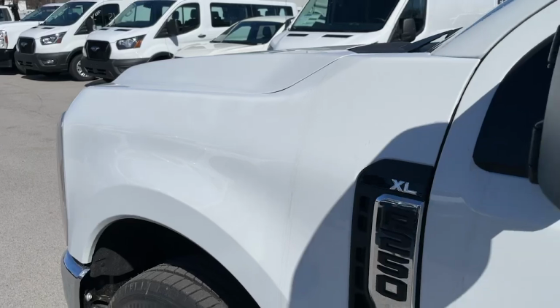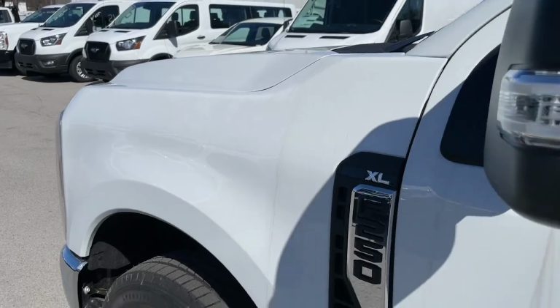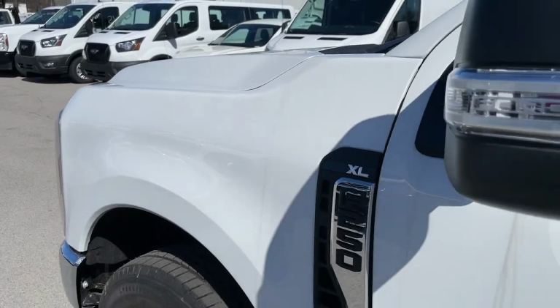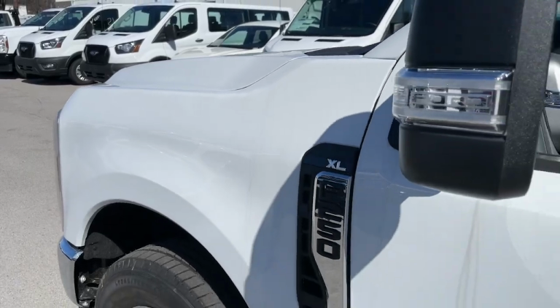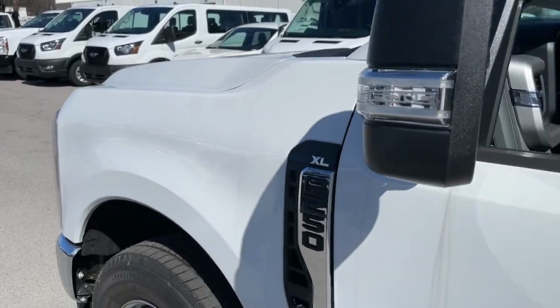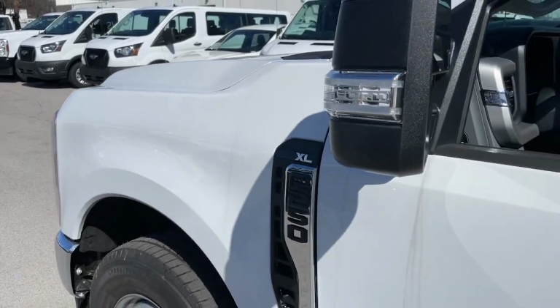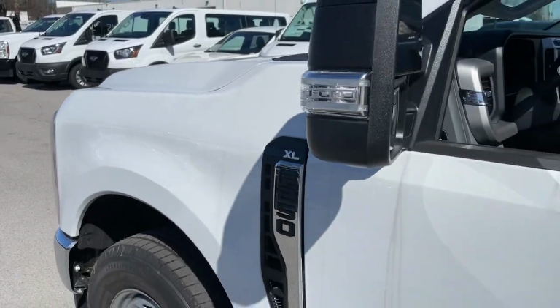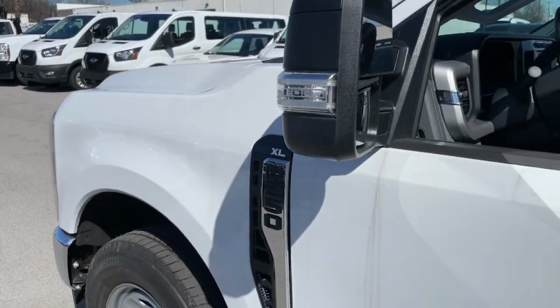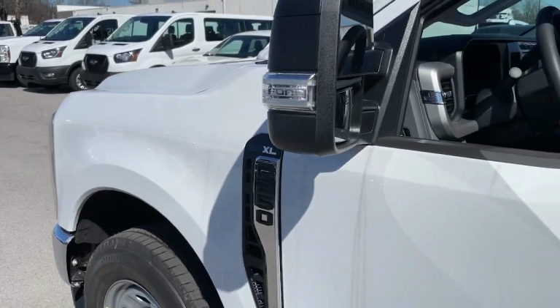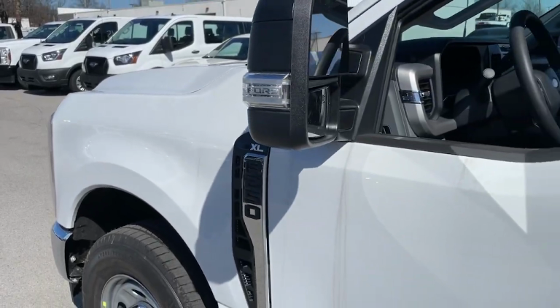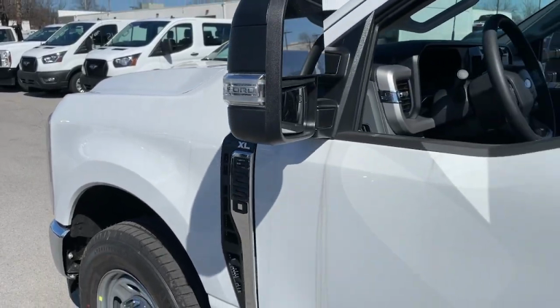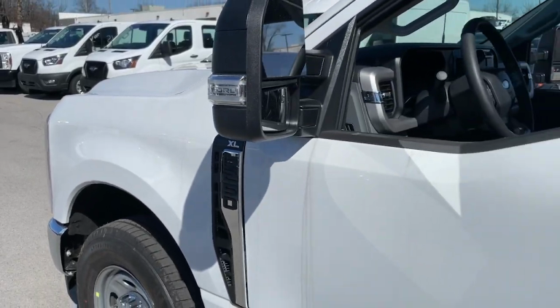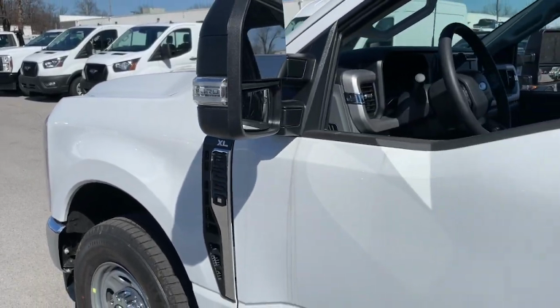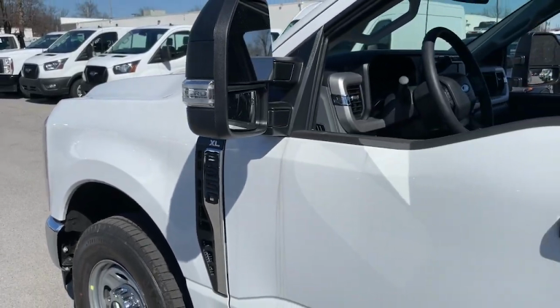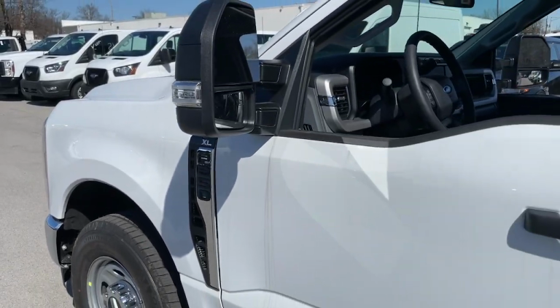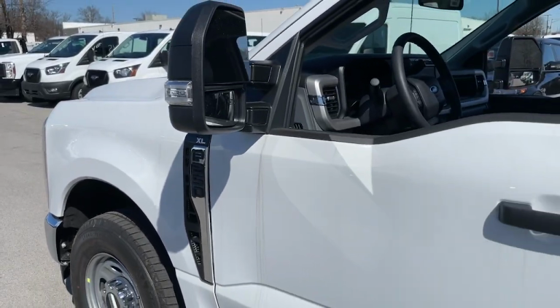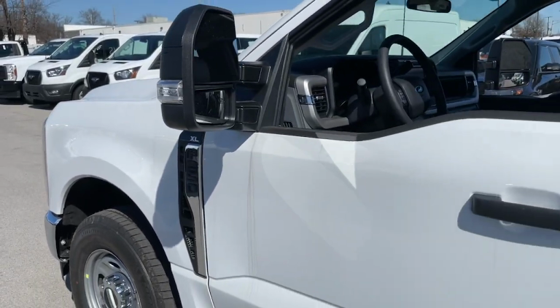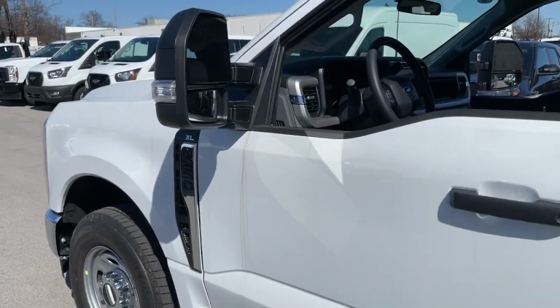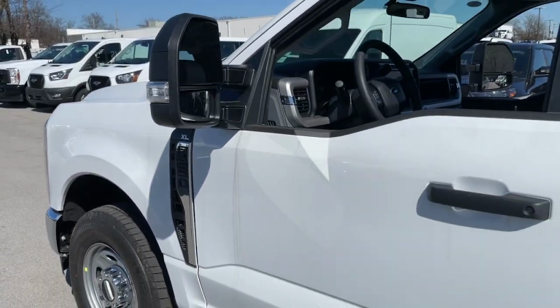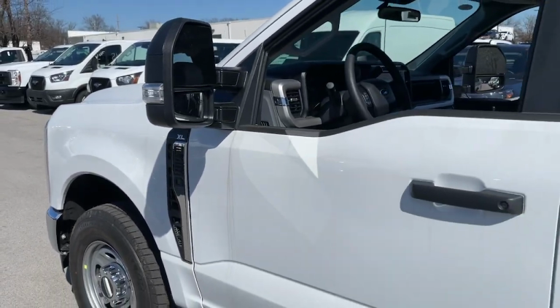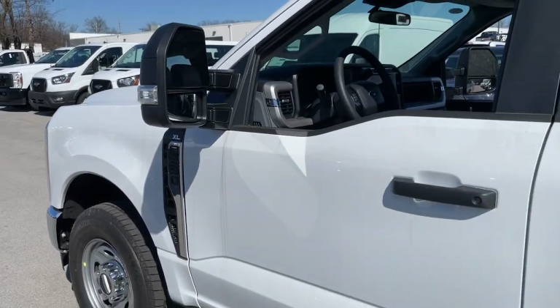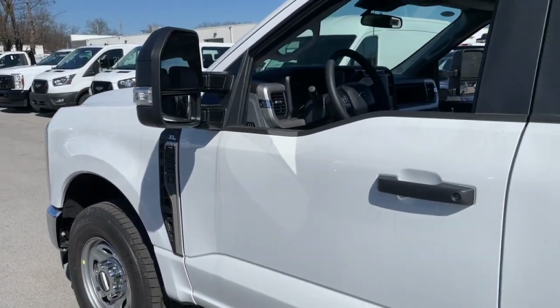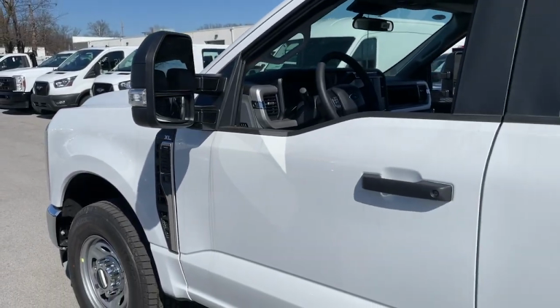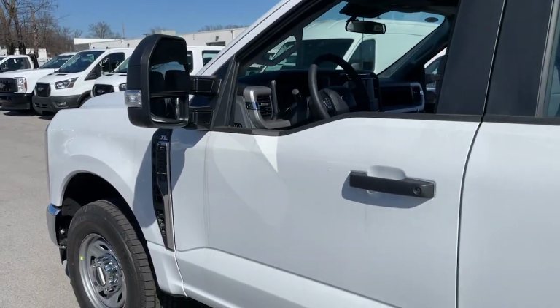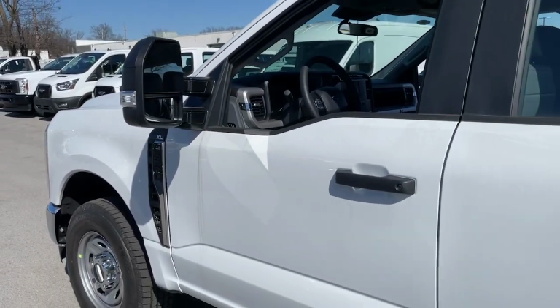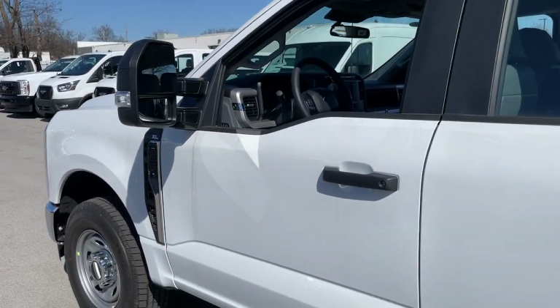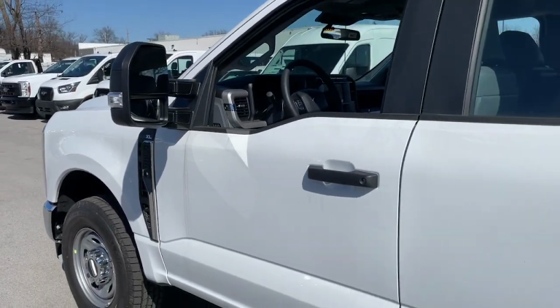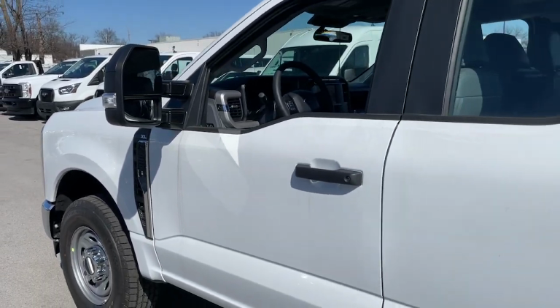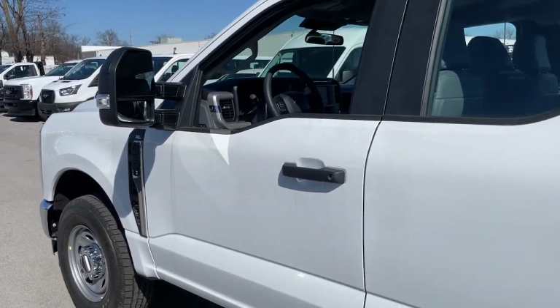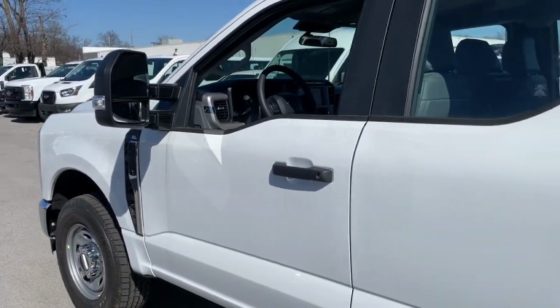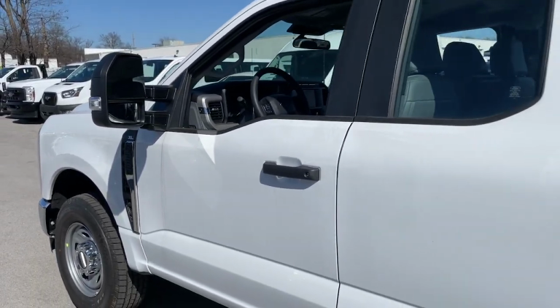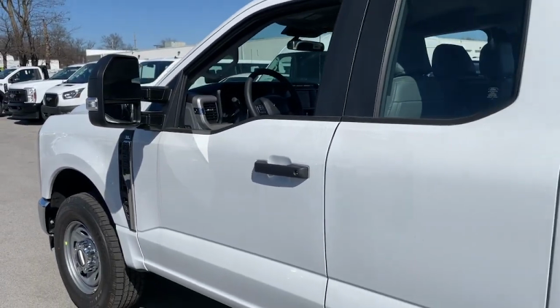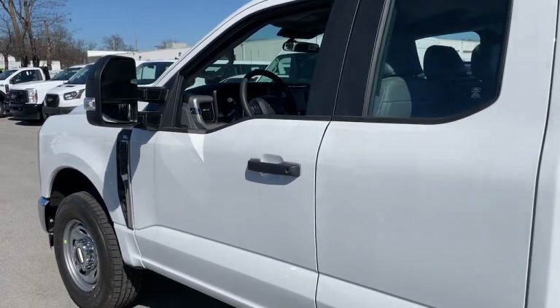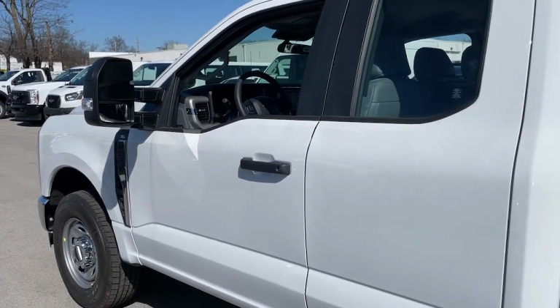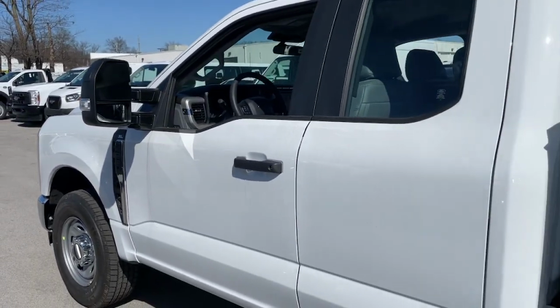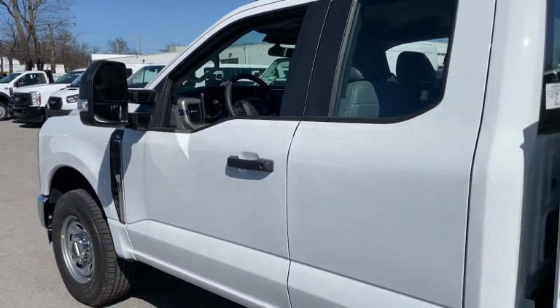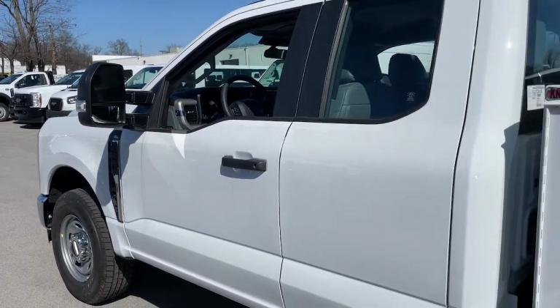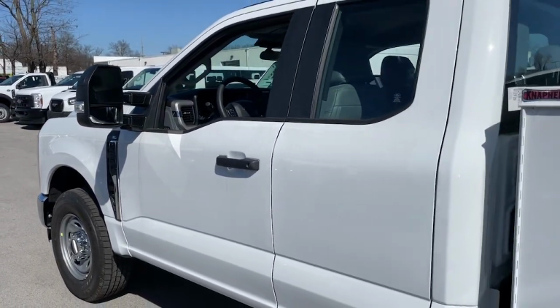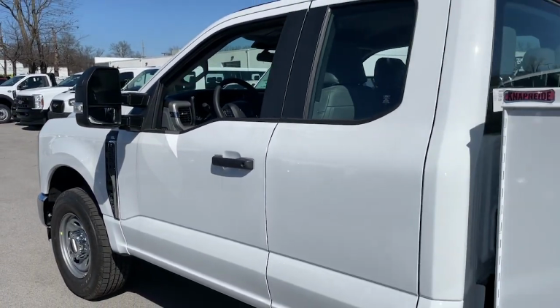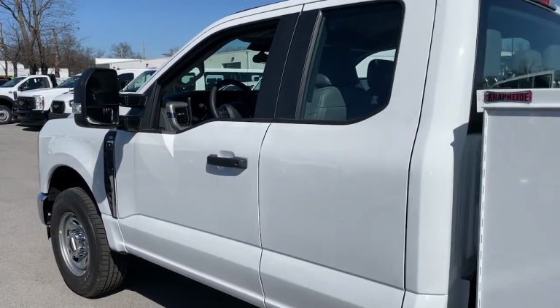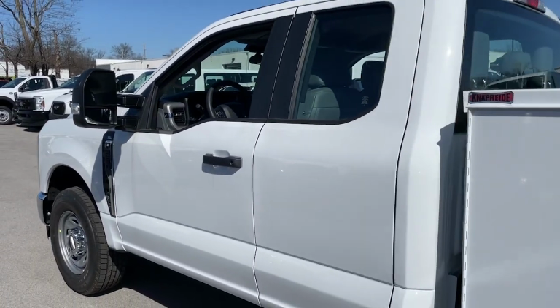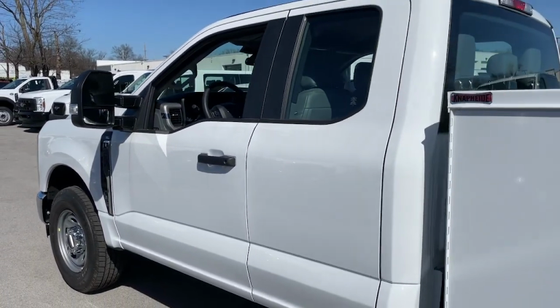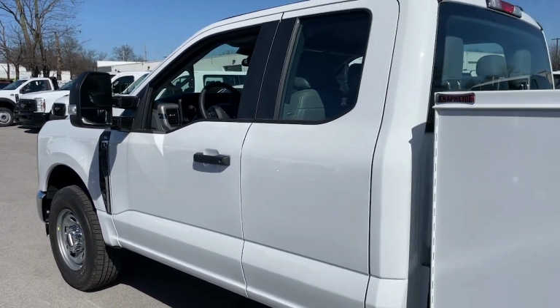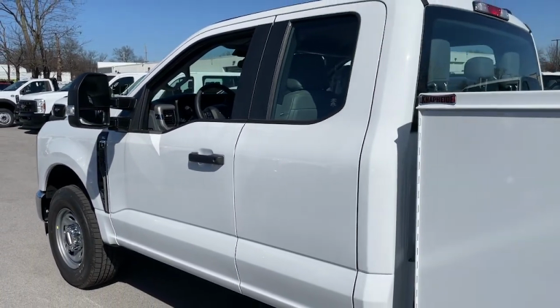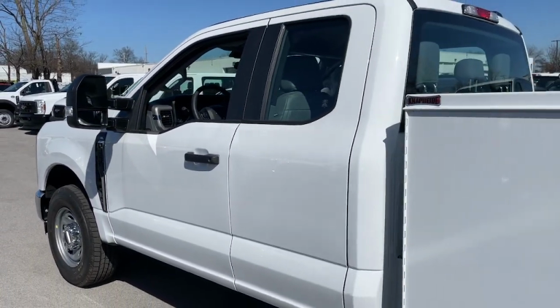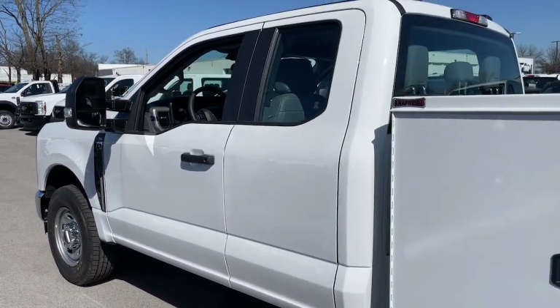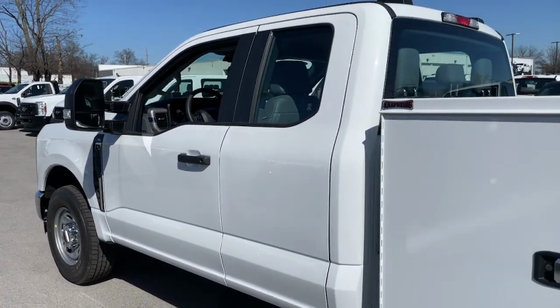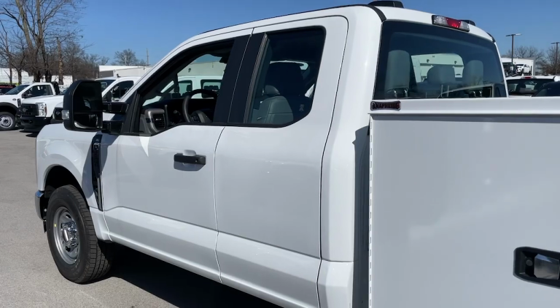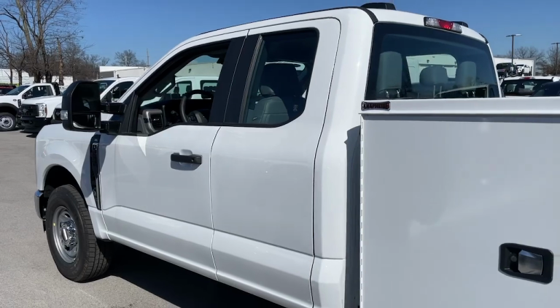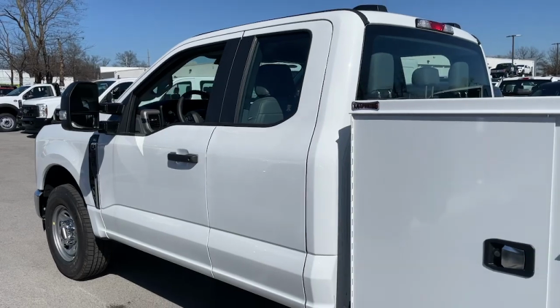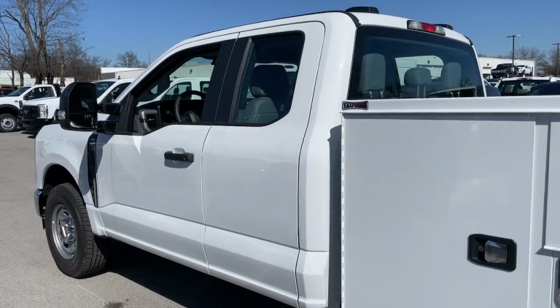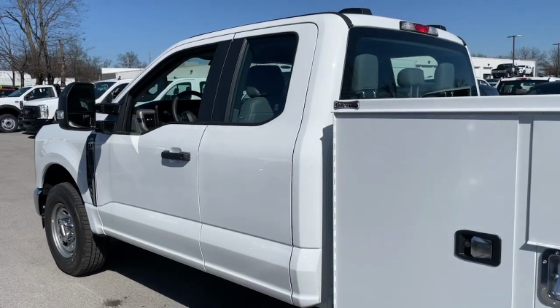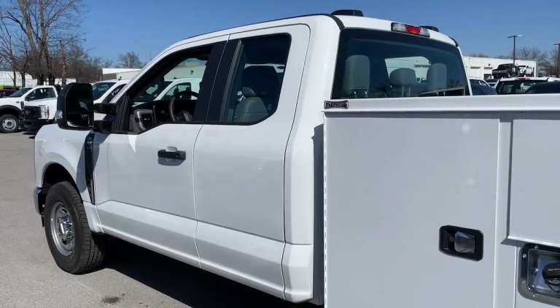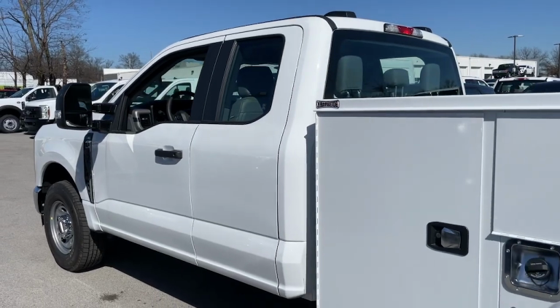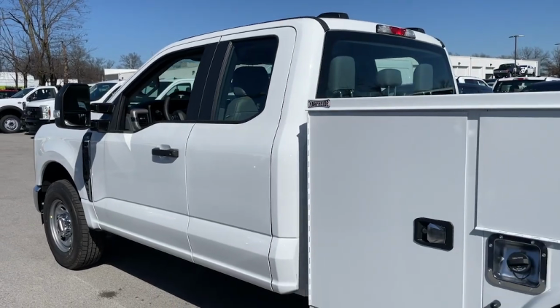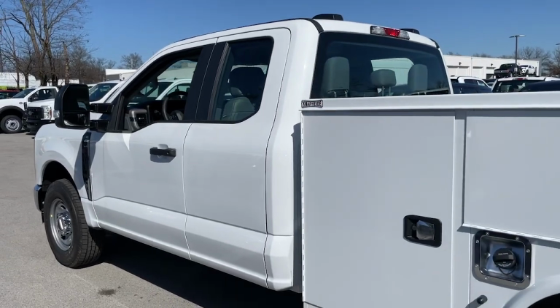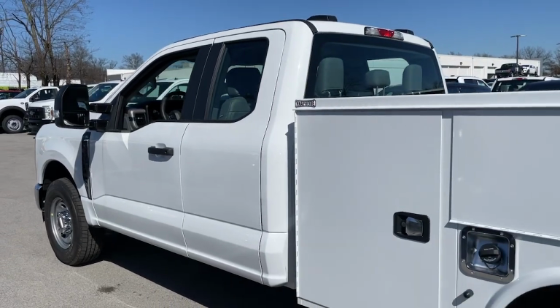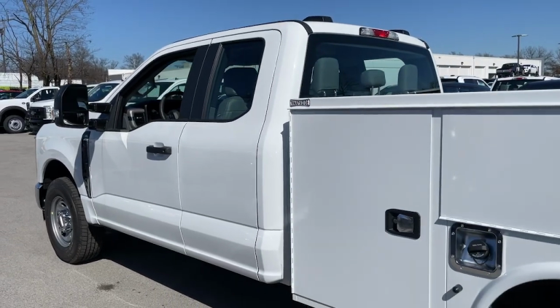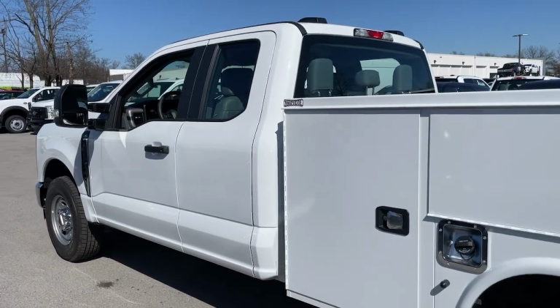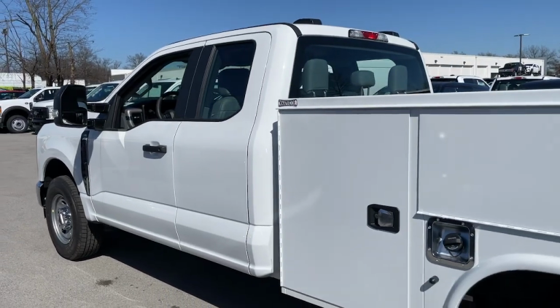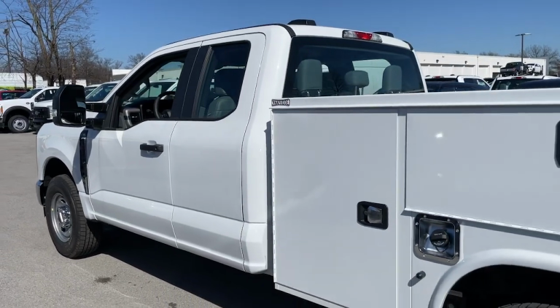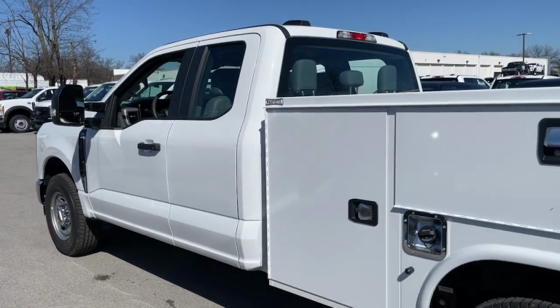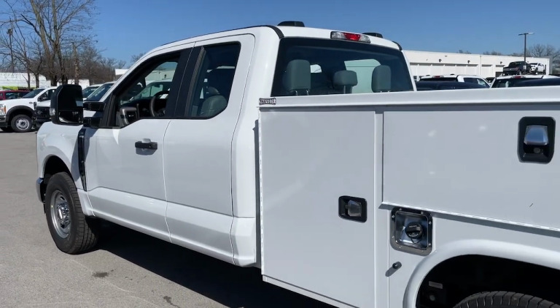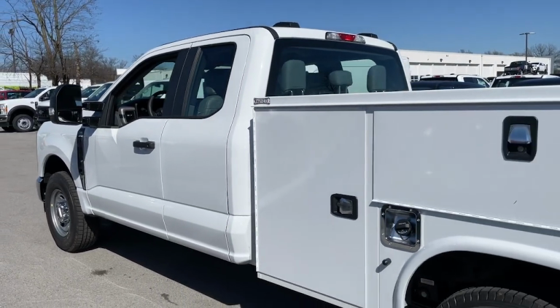You're going to love the 2024 Ford F-250. If you're going to do it, do it right.